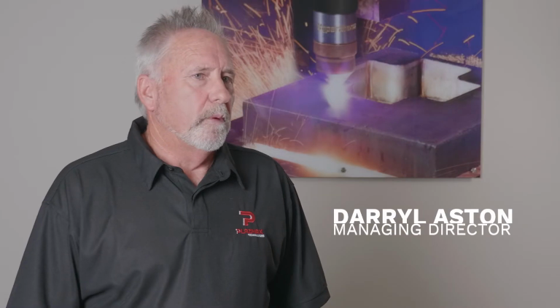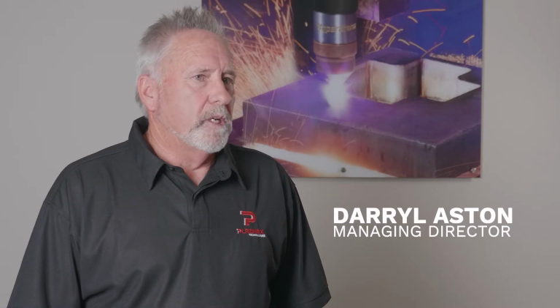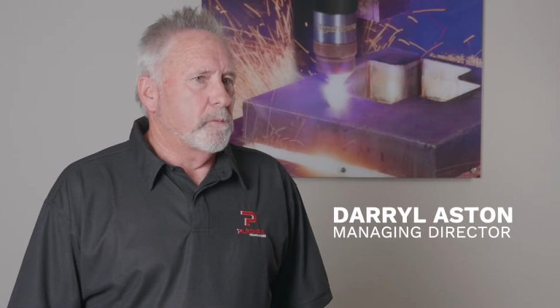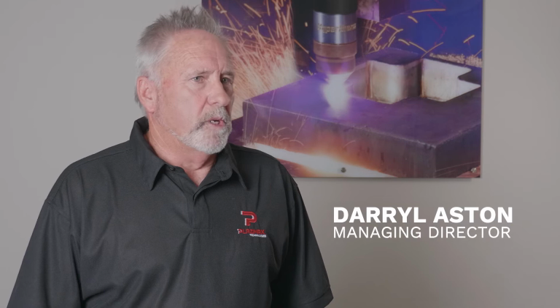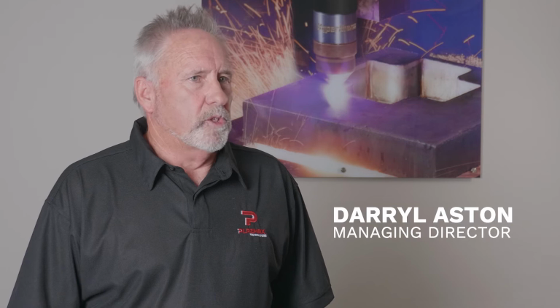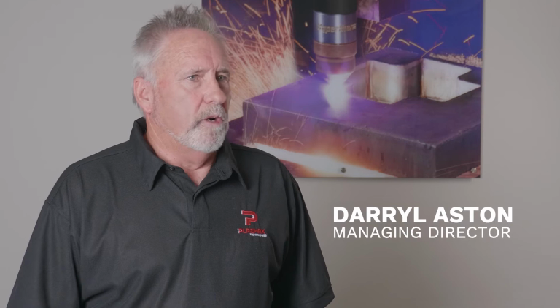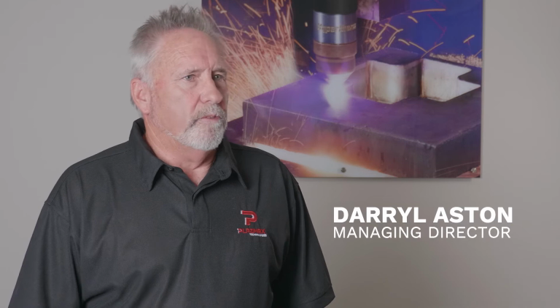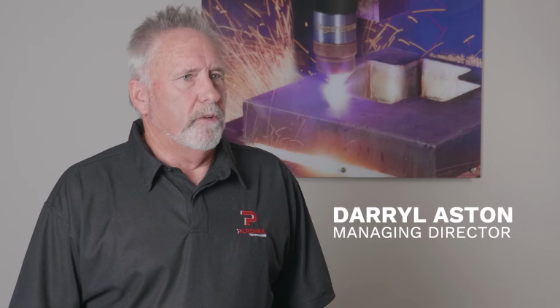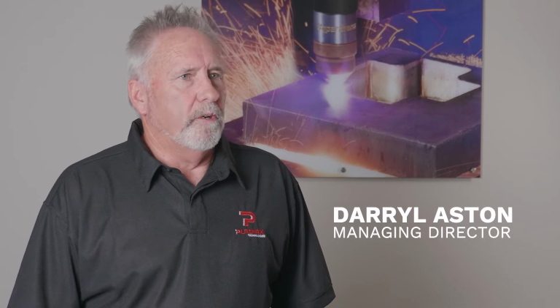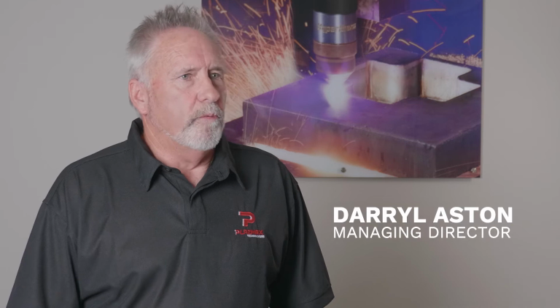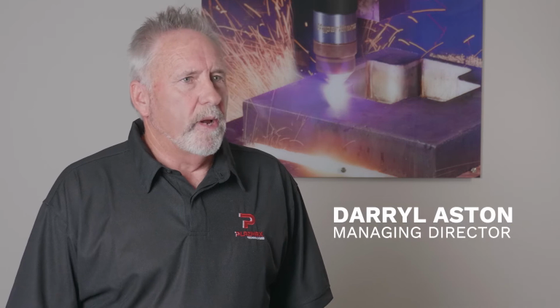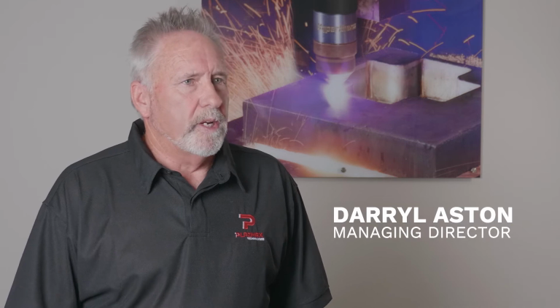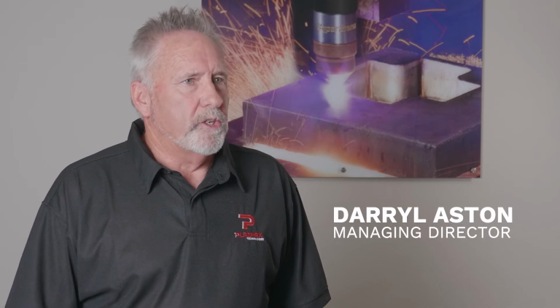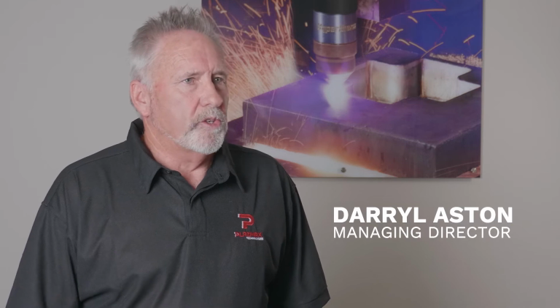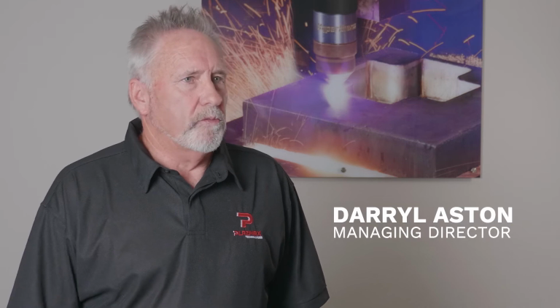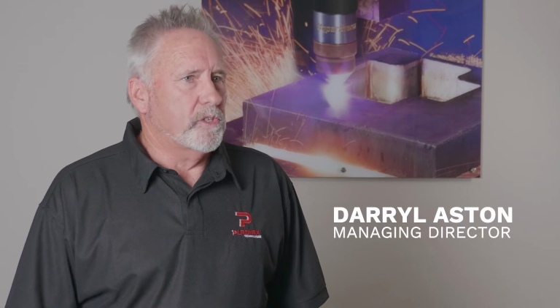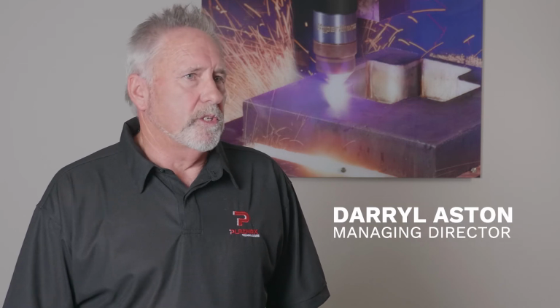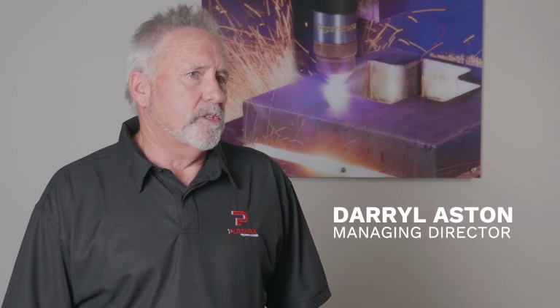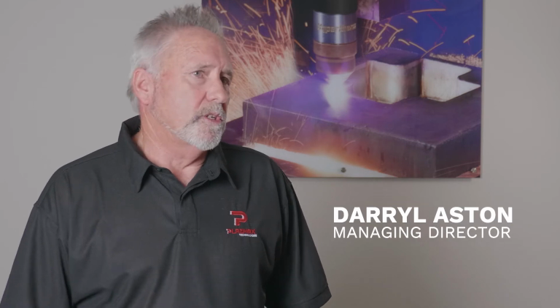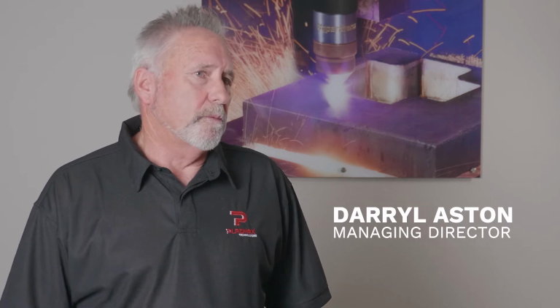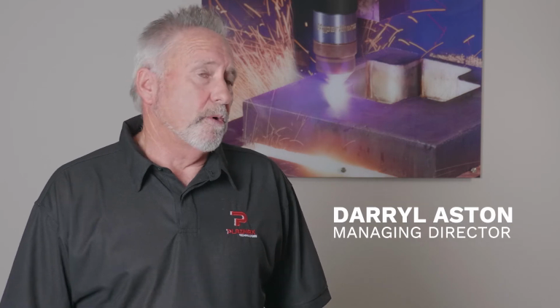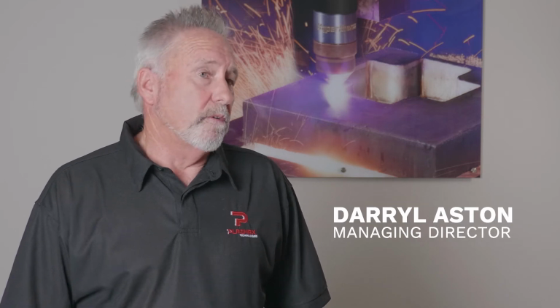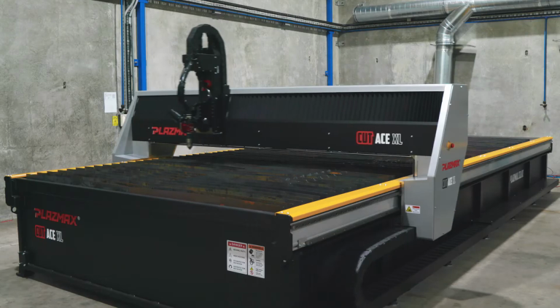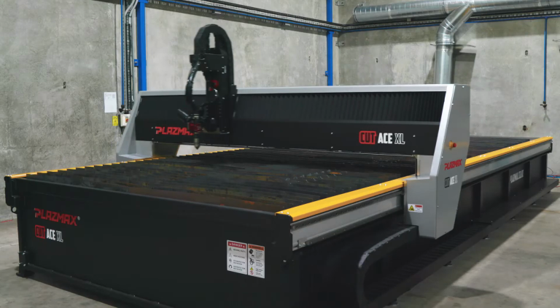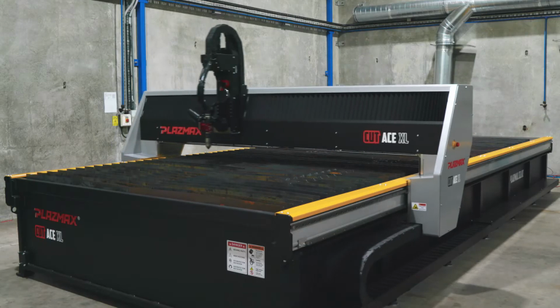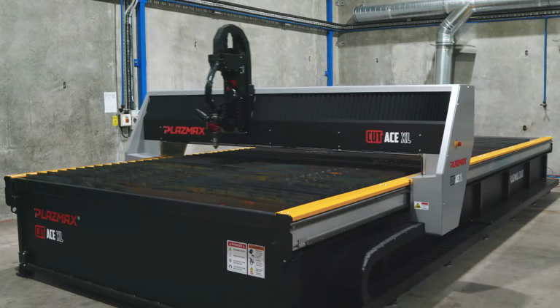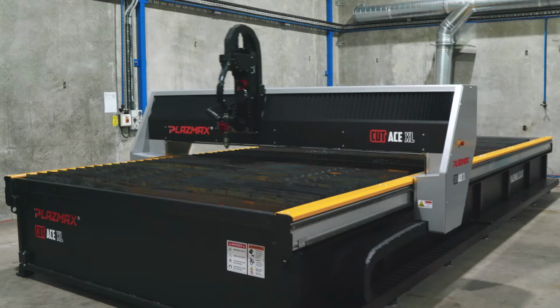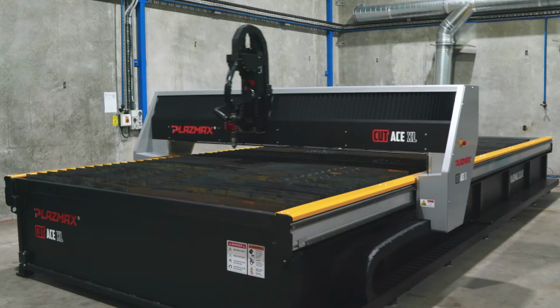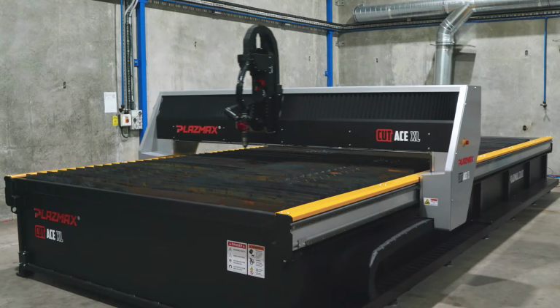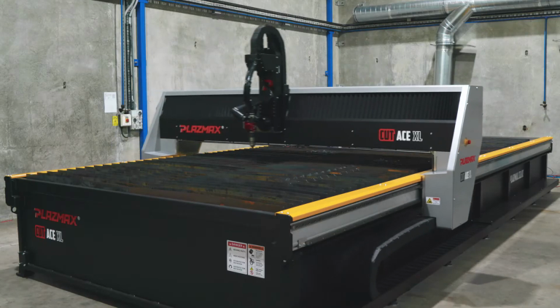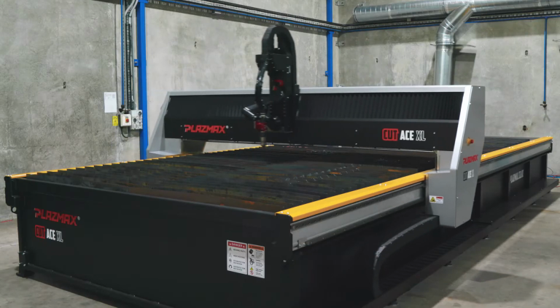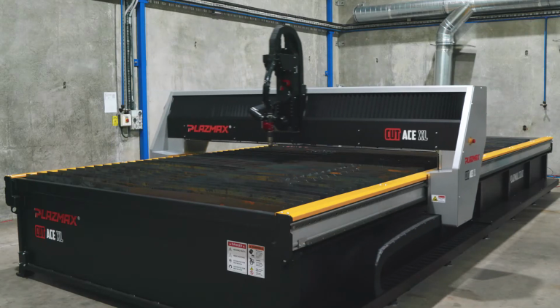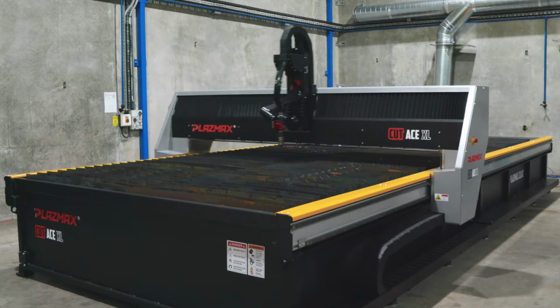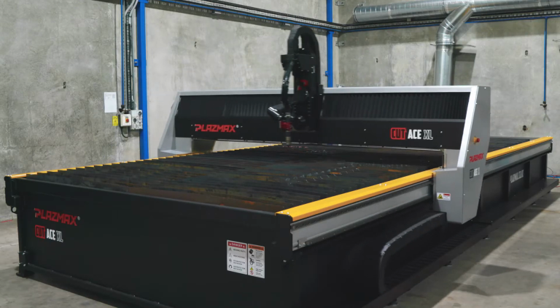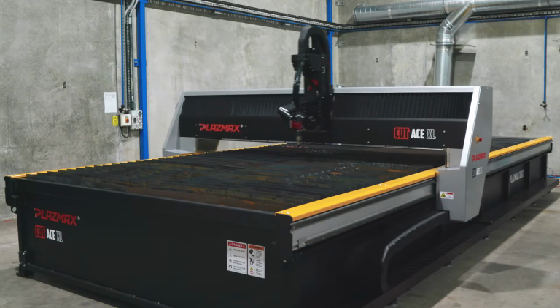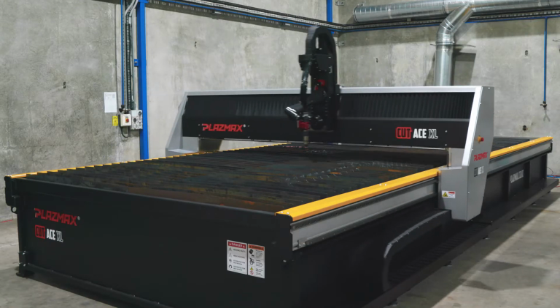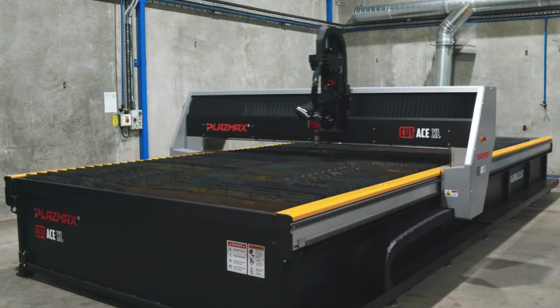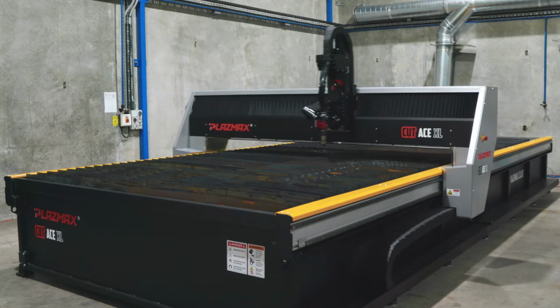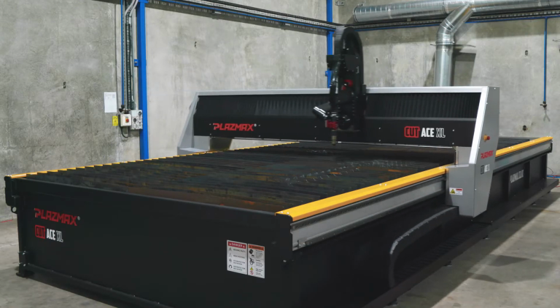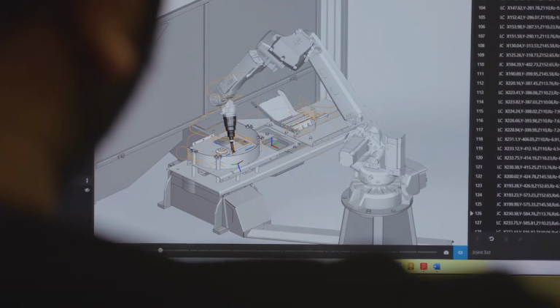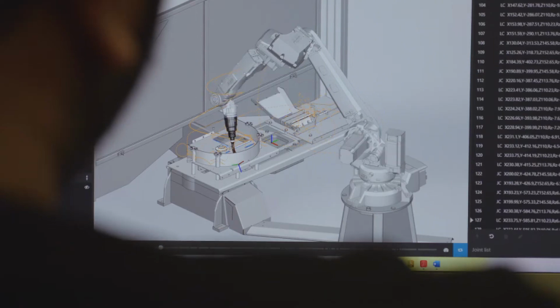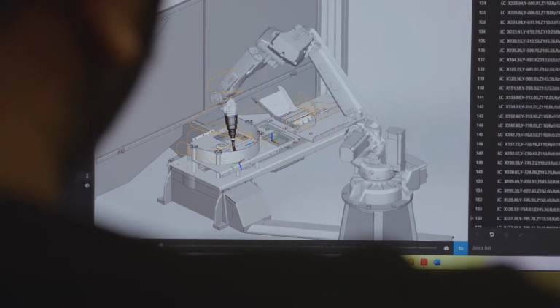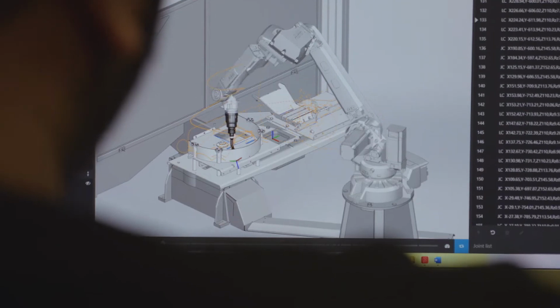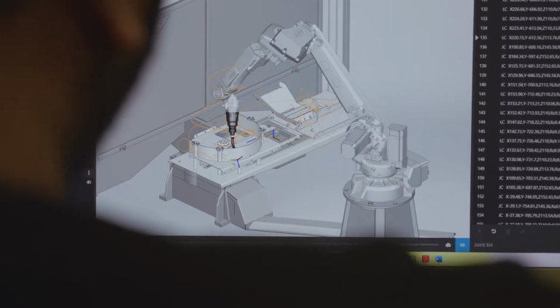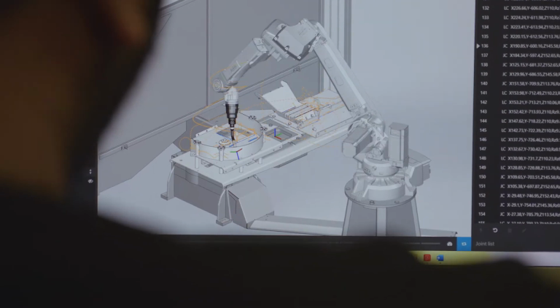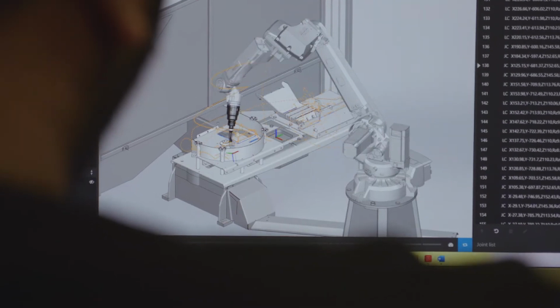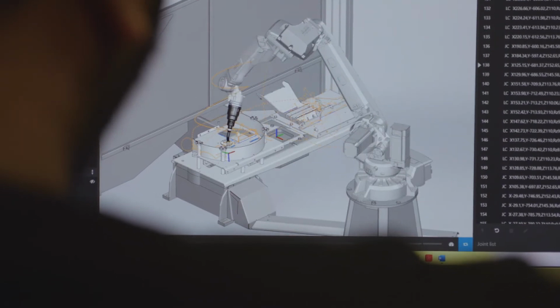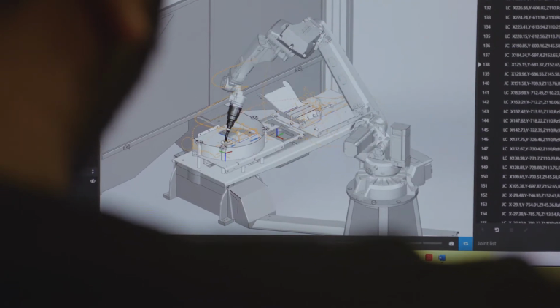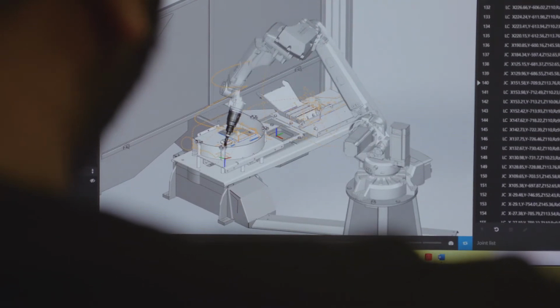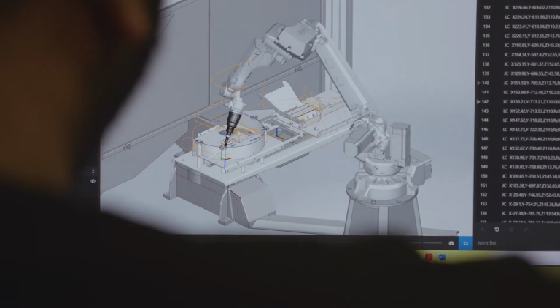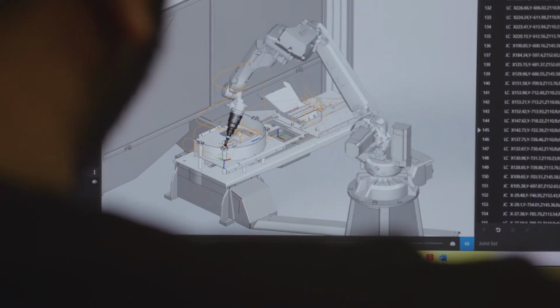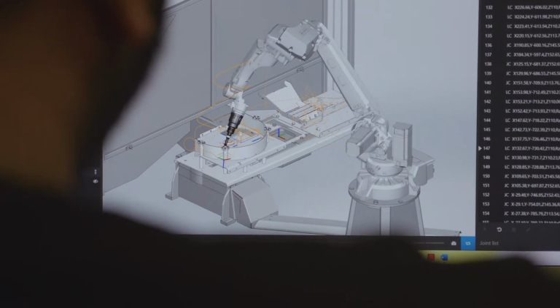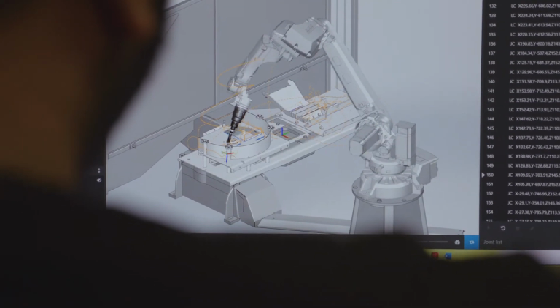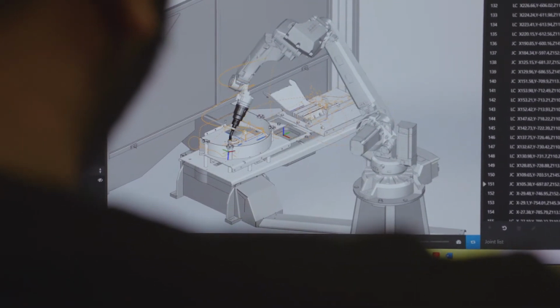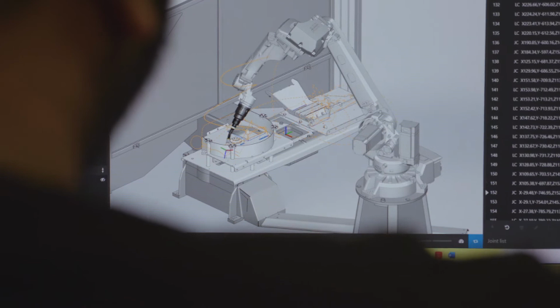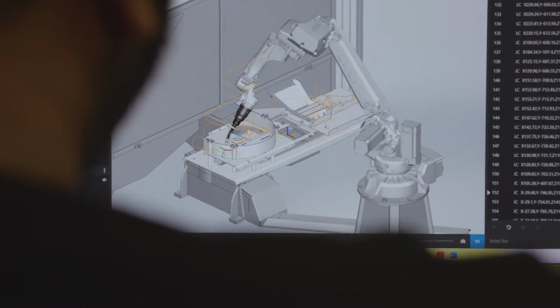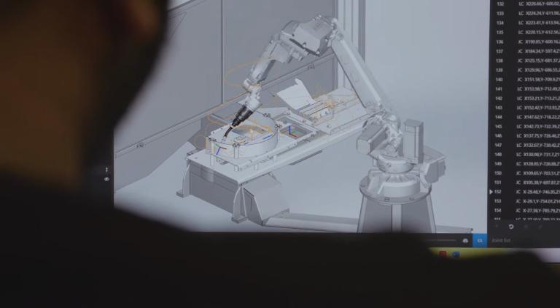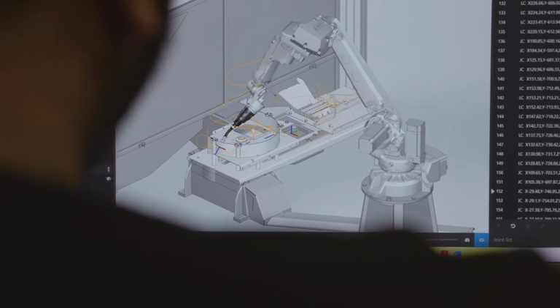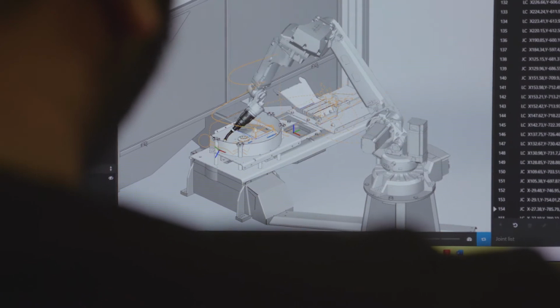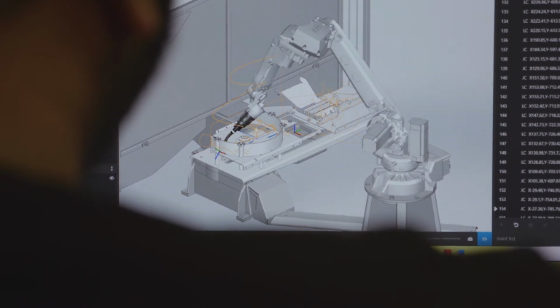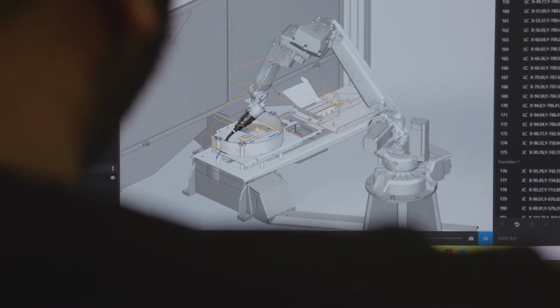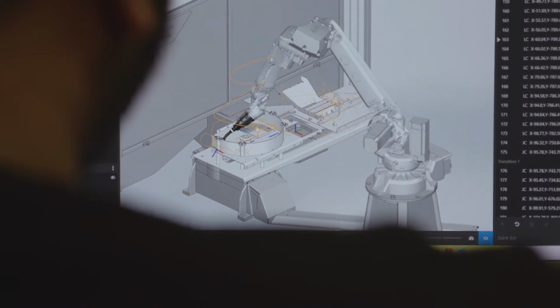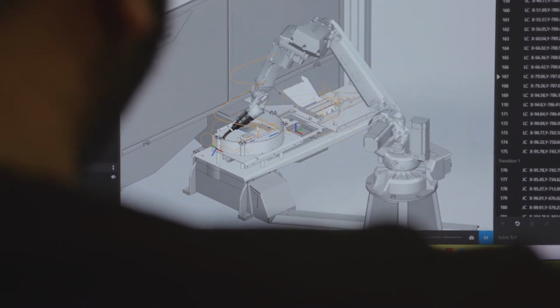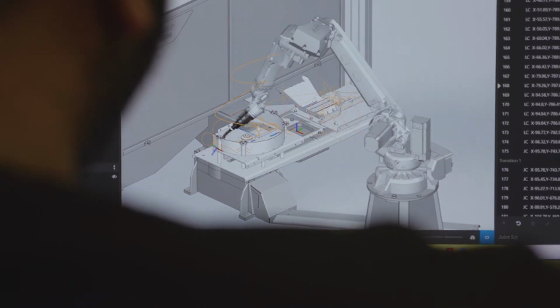Plasmax offer a range of CNC profile cutting systems. We also offer end-to-end robotic welding solutions.